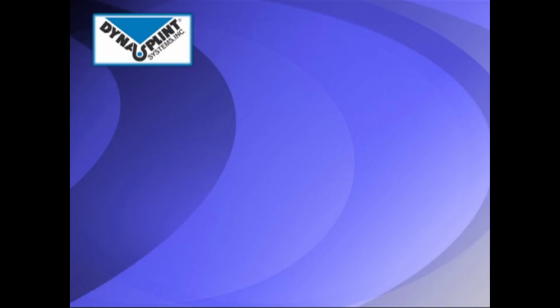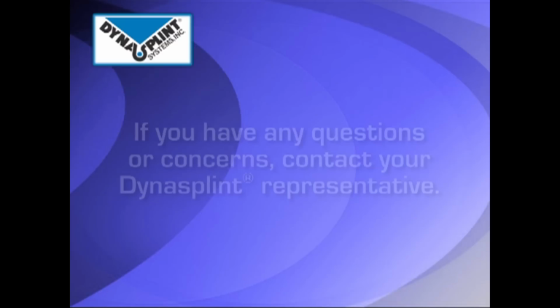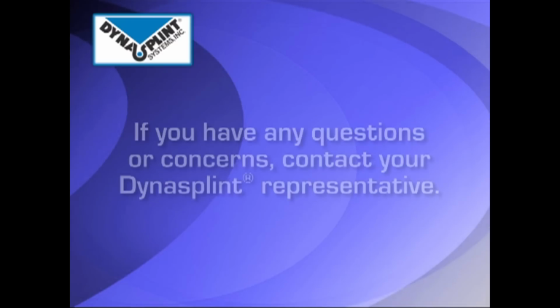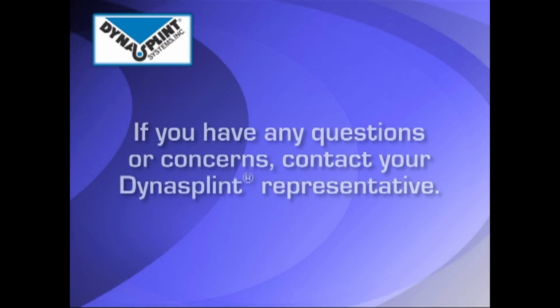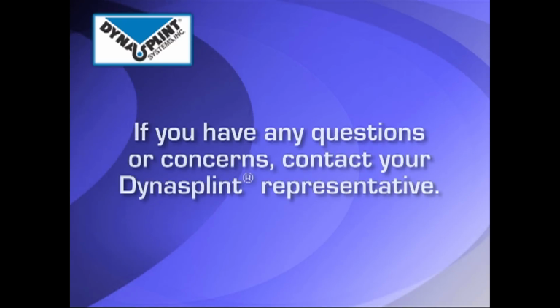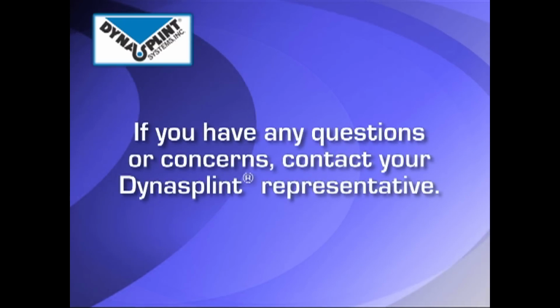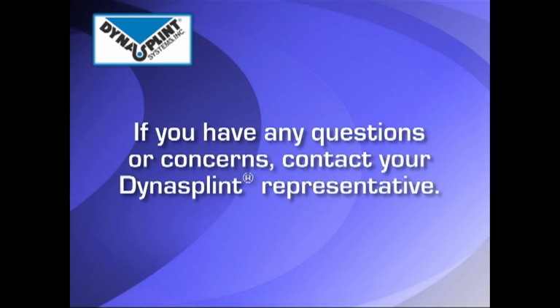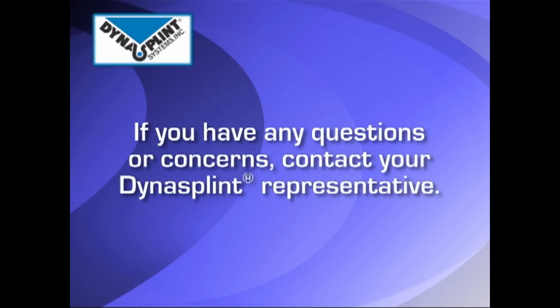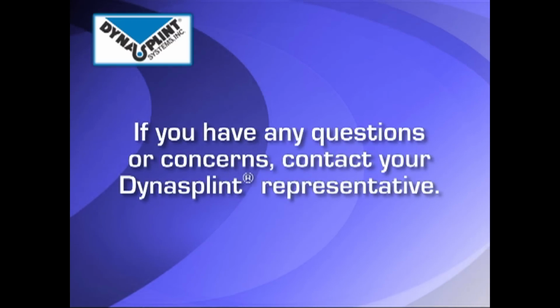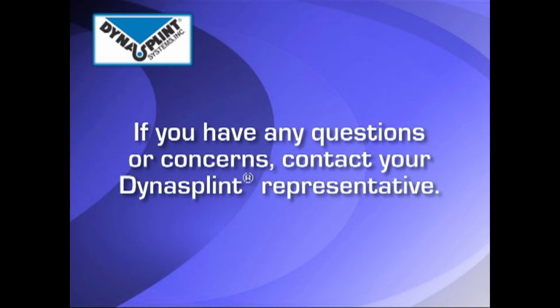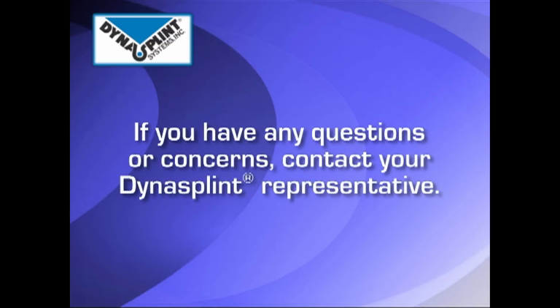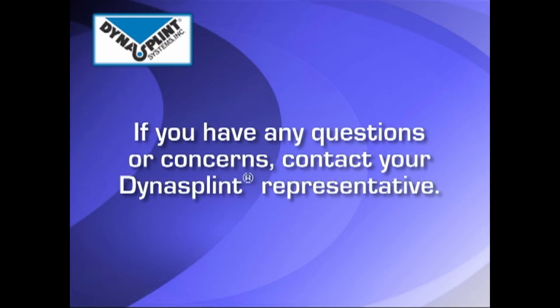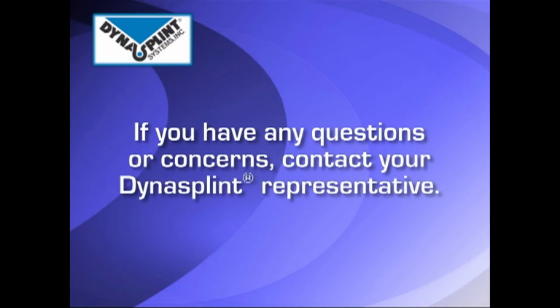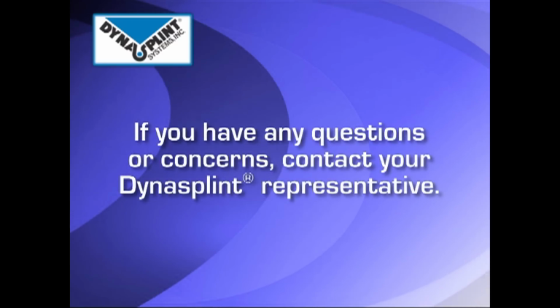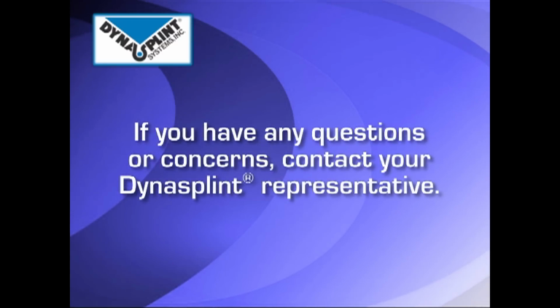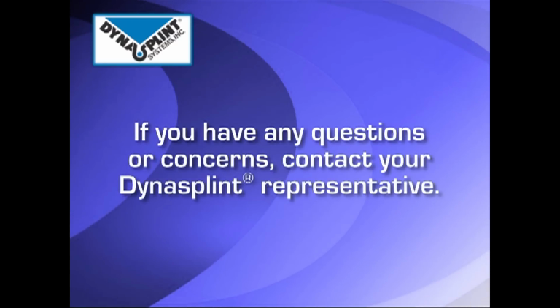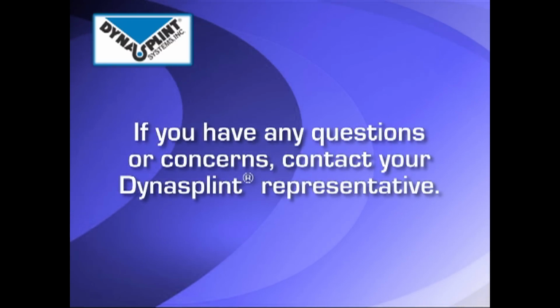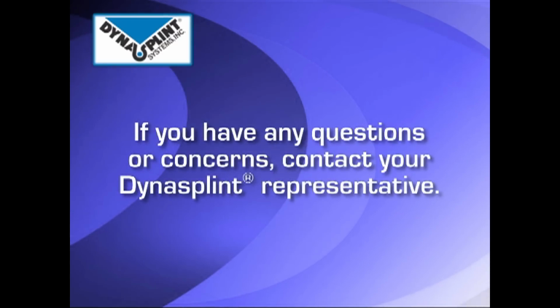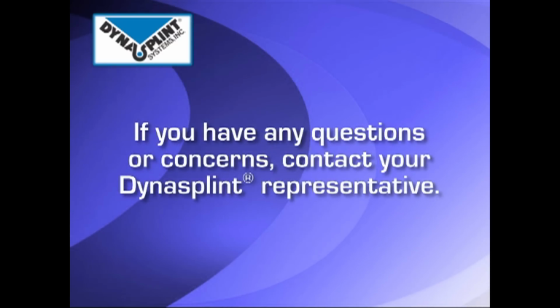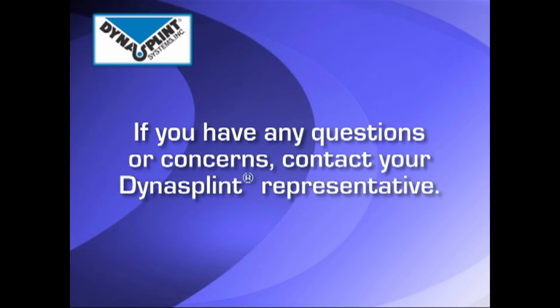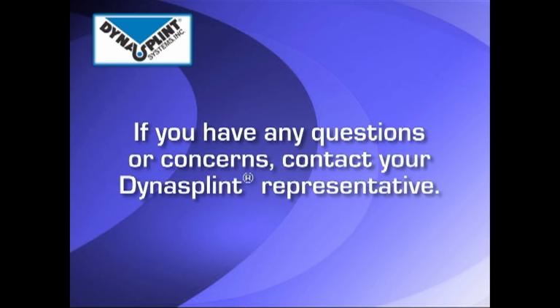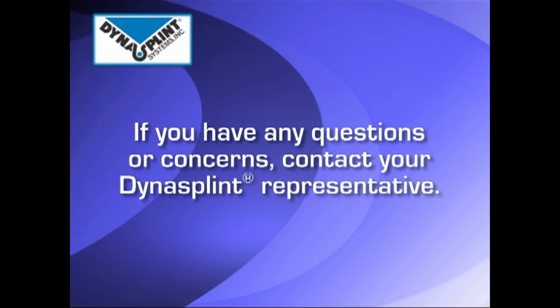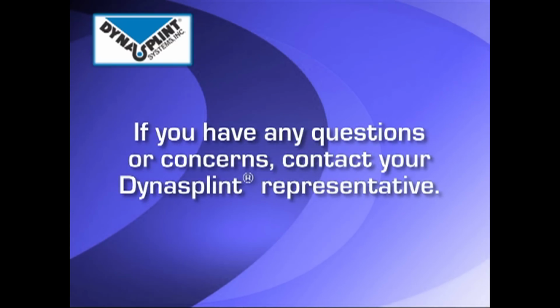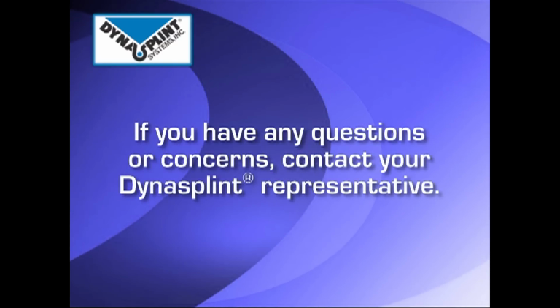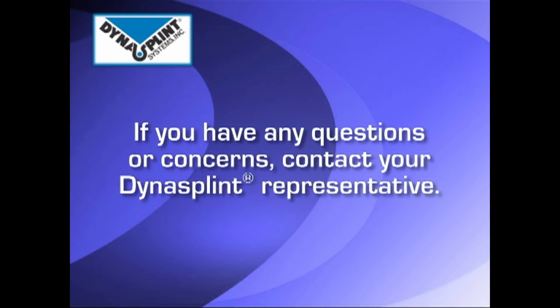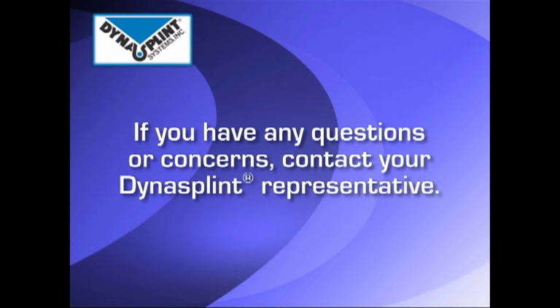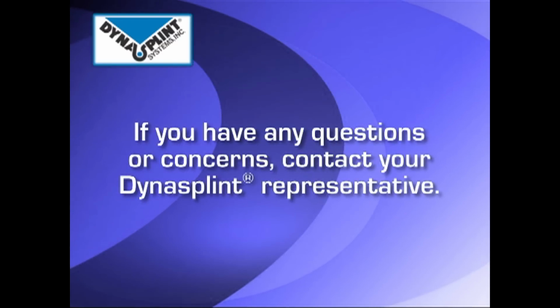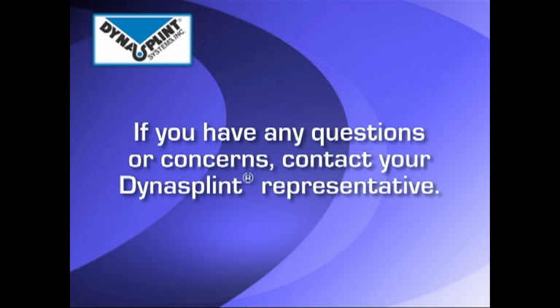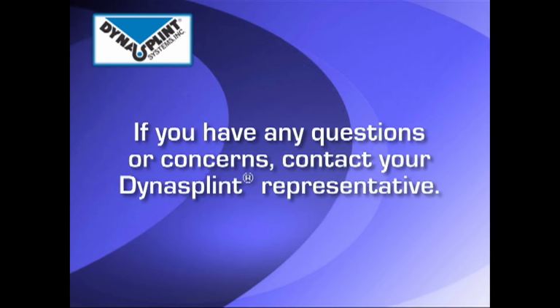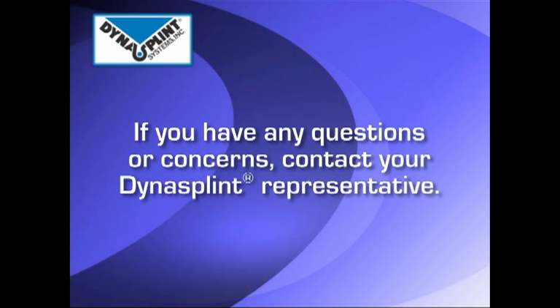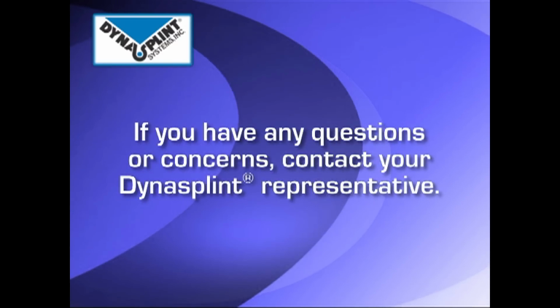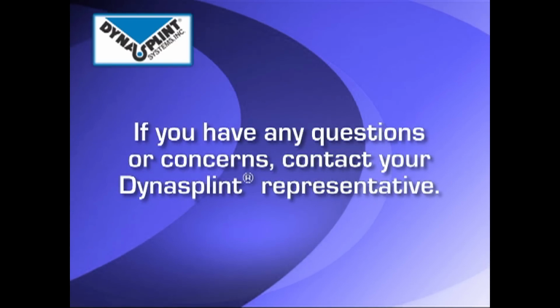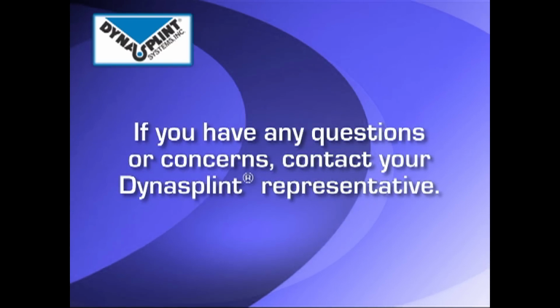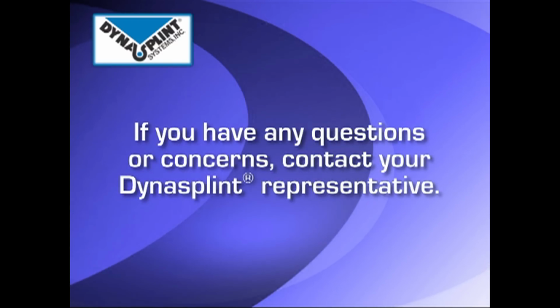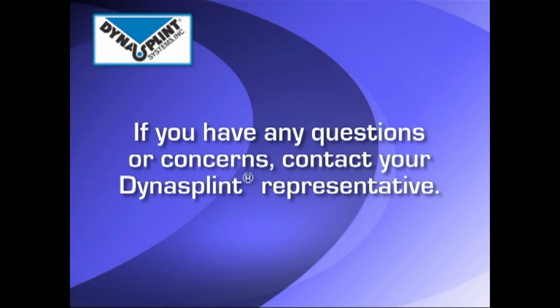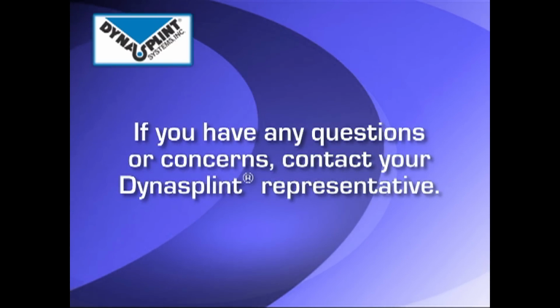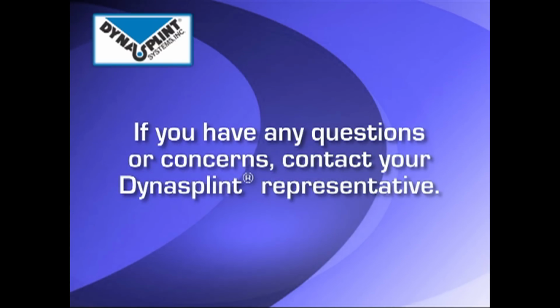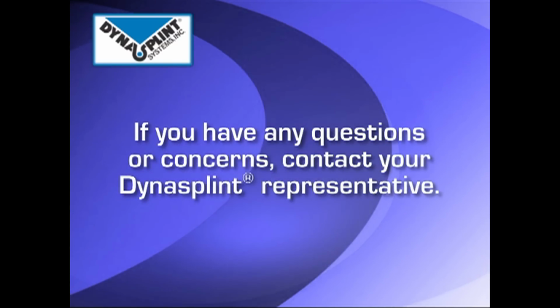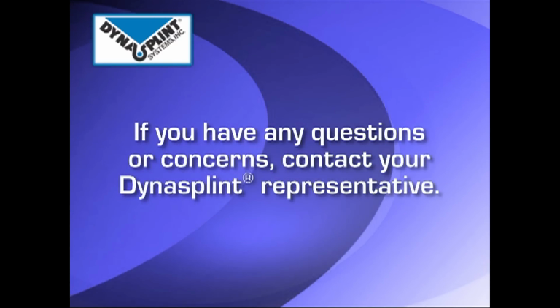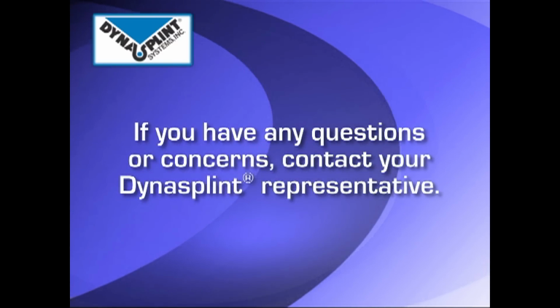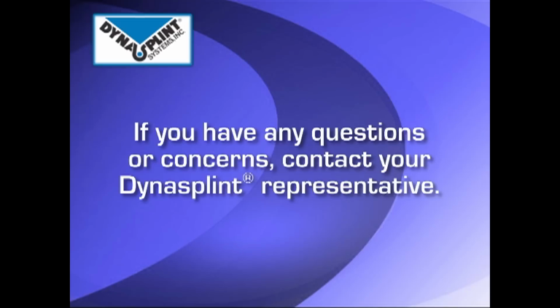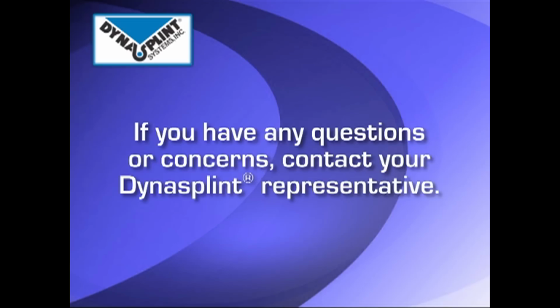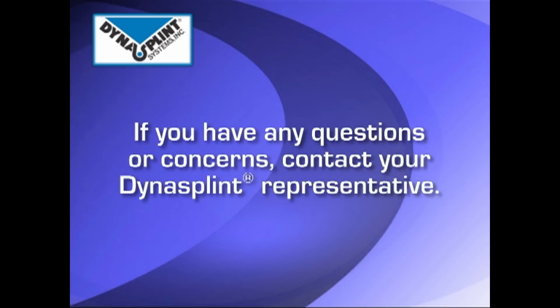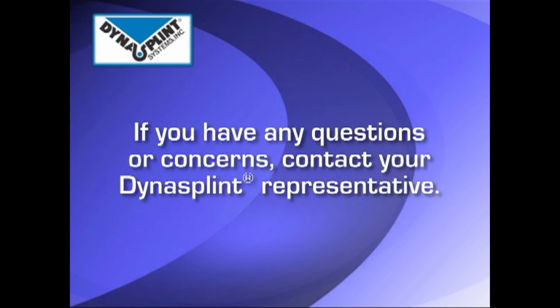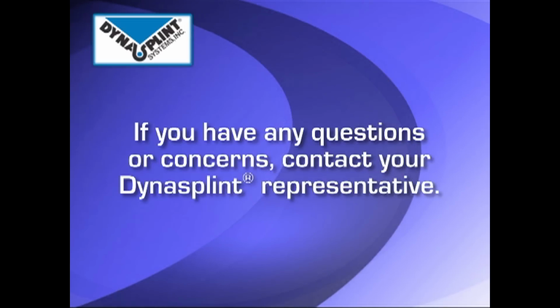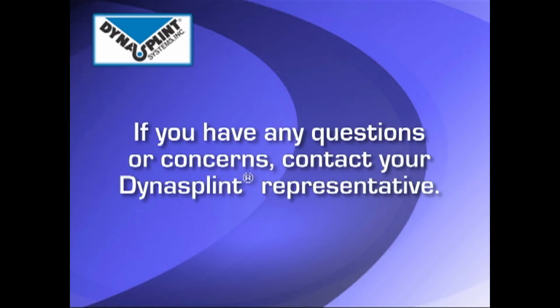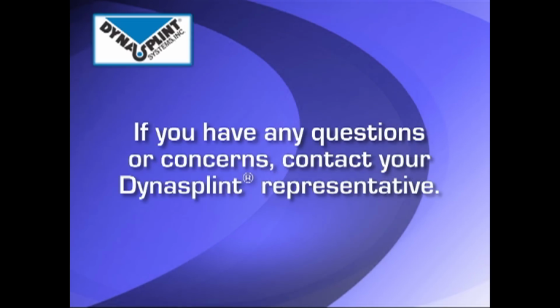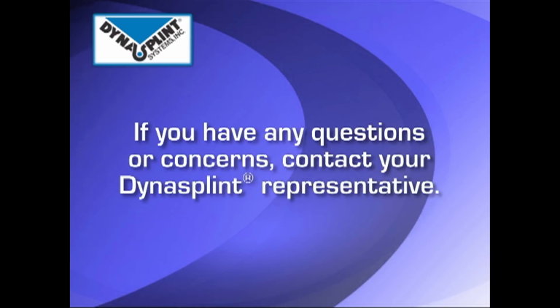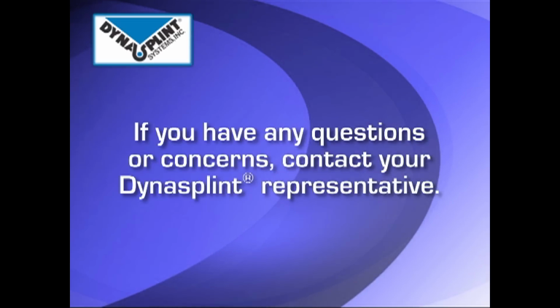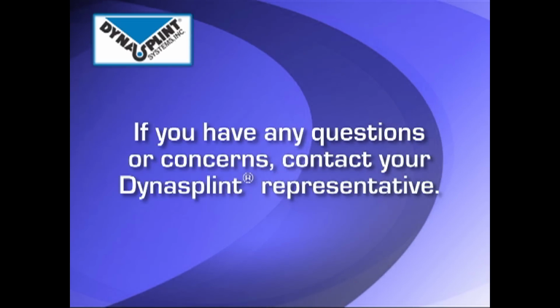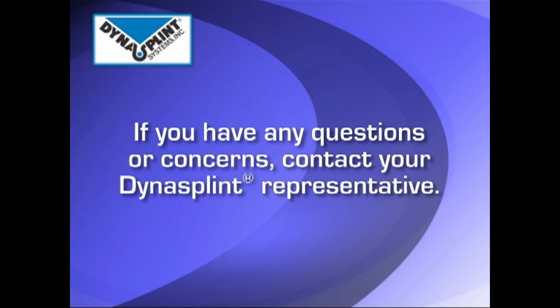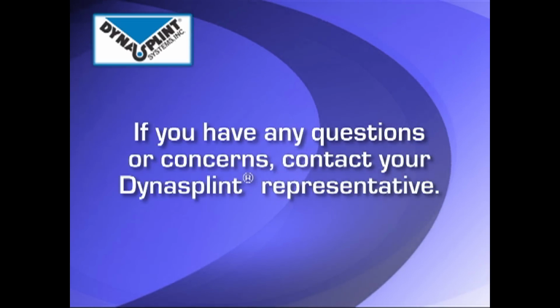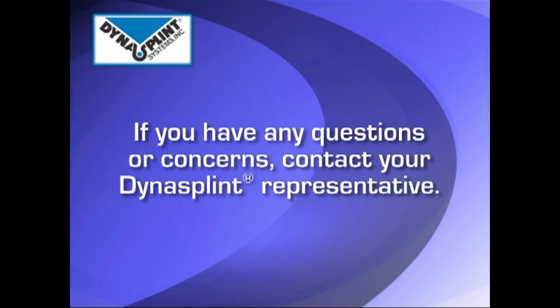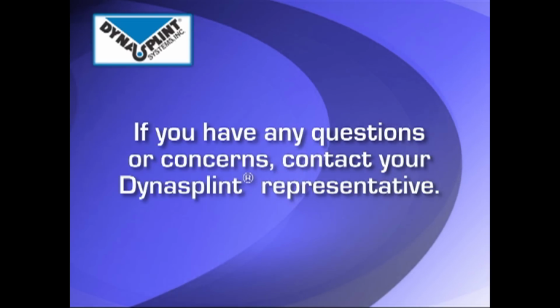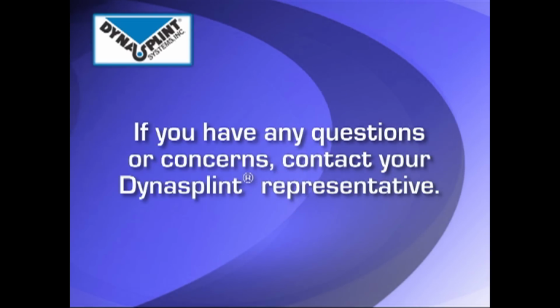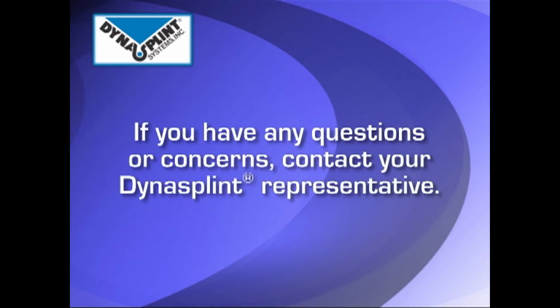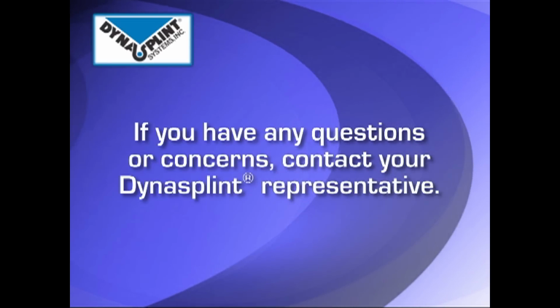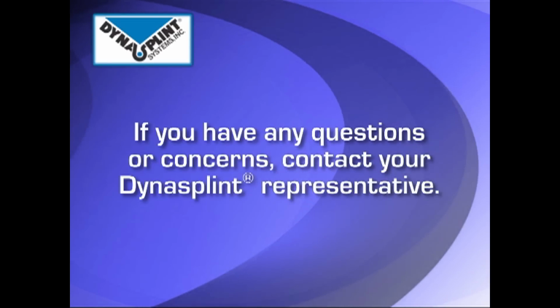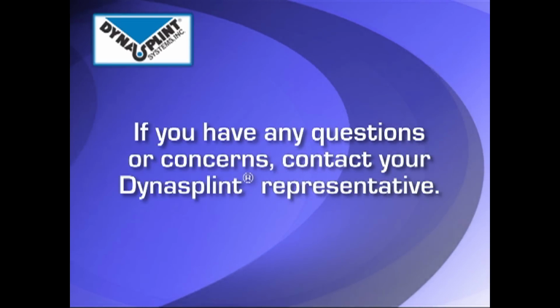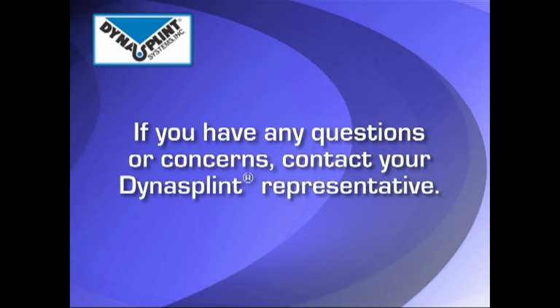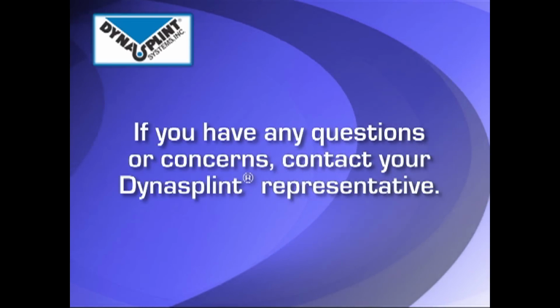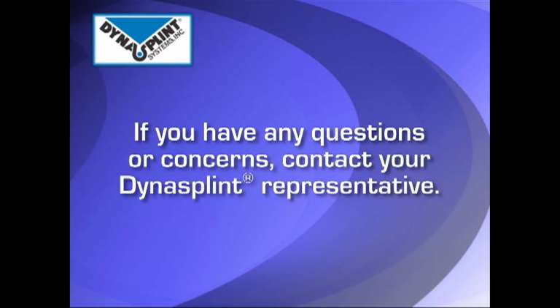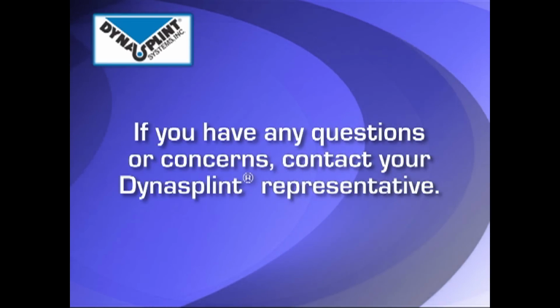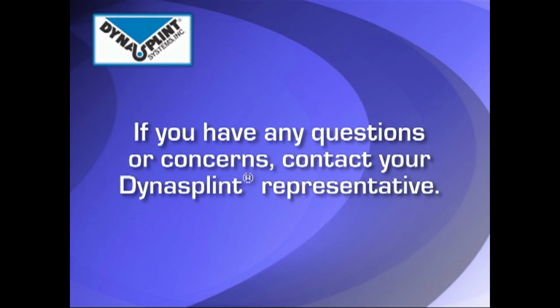During the process of regaining your range of motion, if you have any questions or concerns, contact your DynaSplint representative.